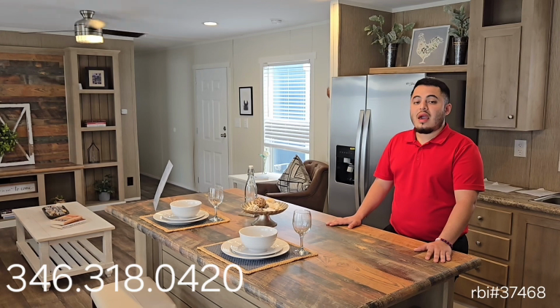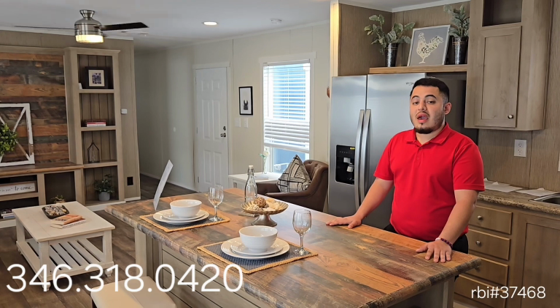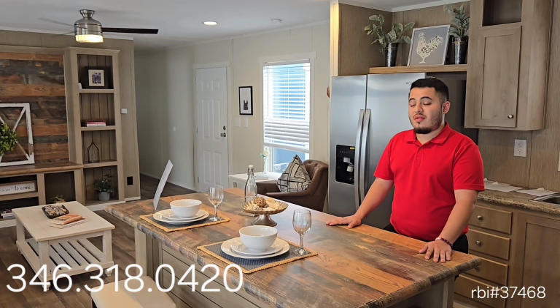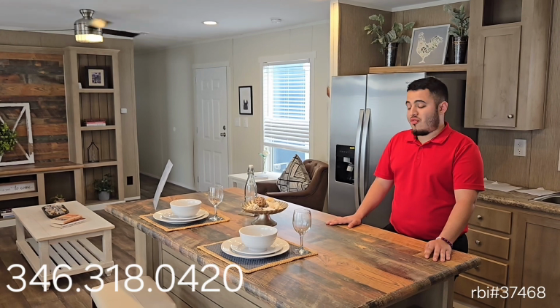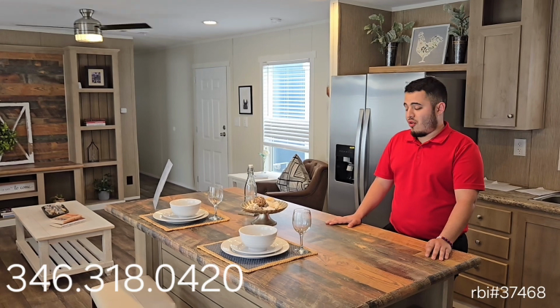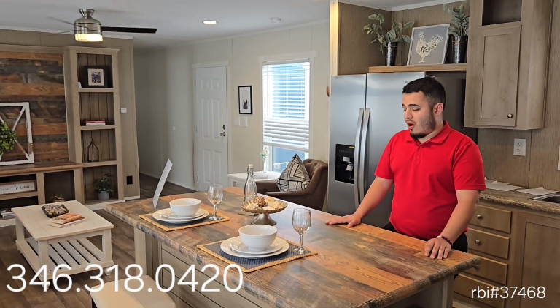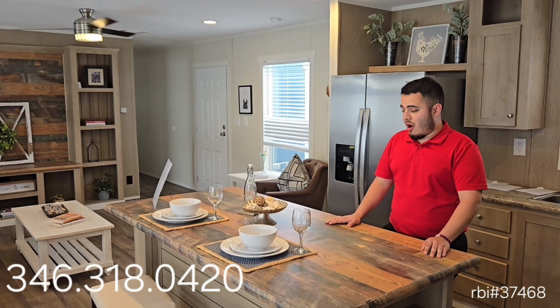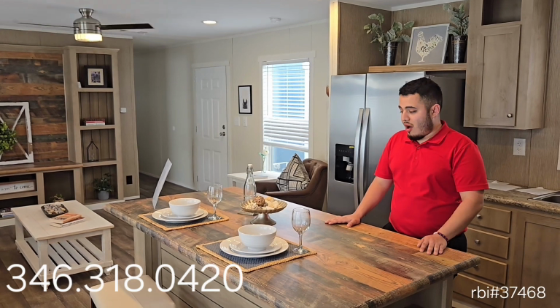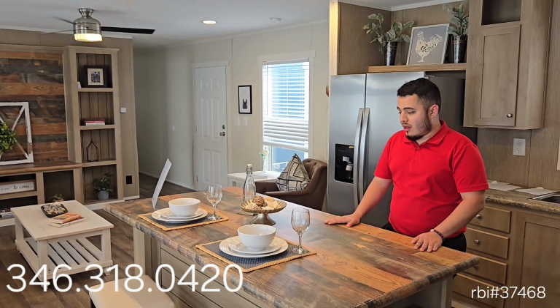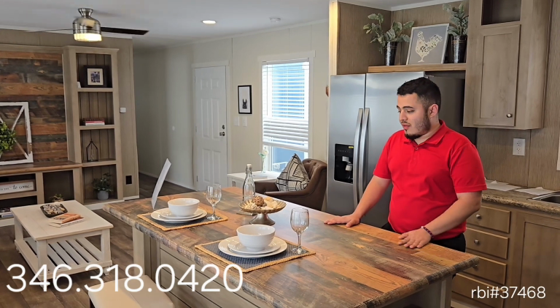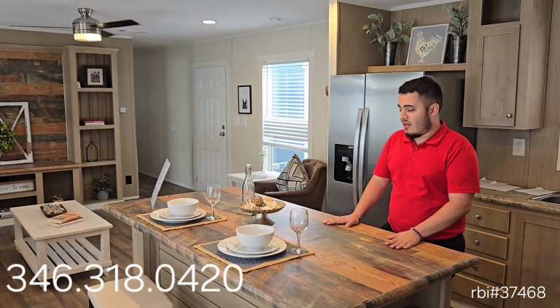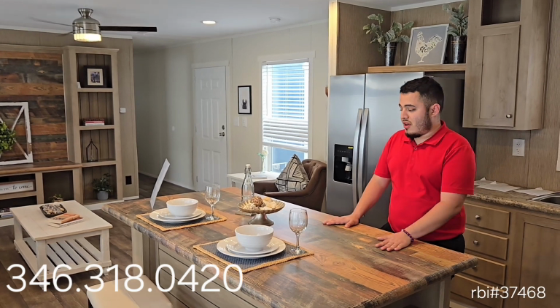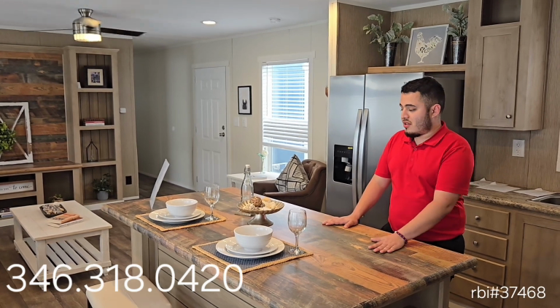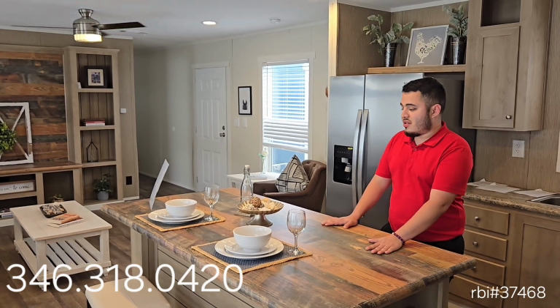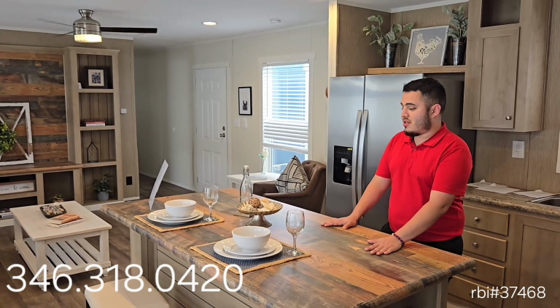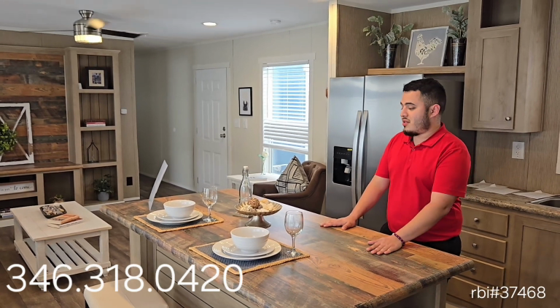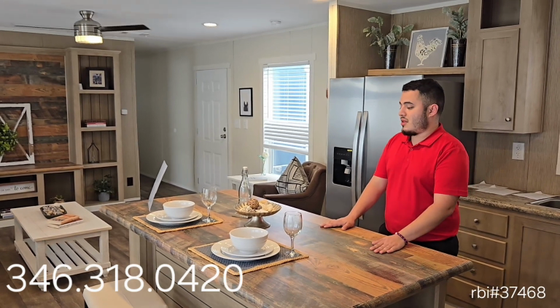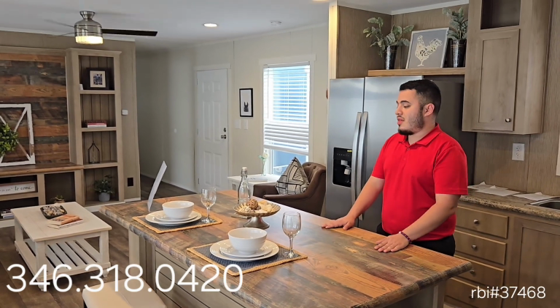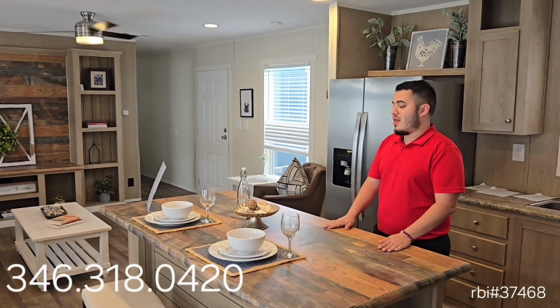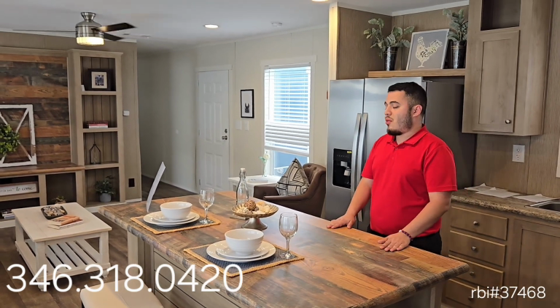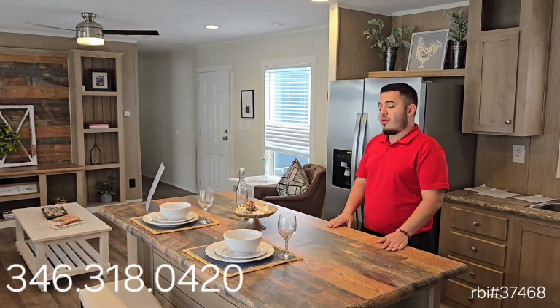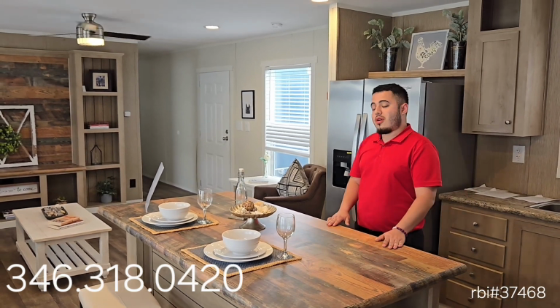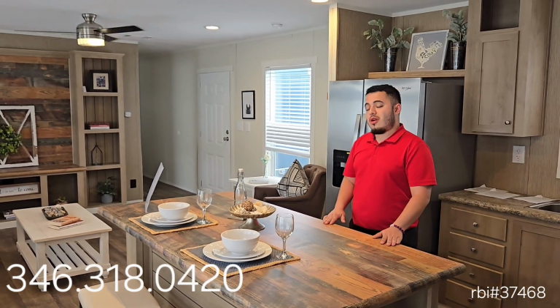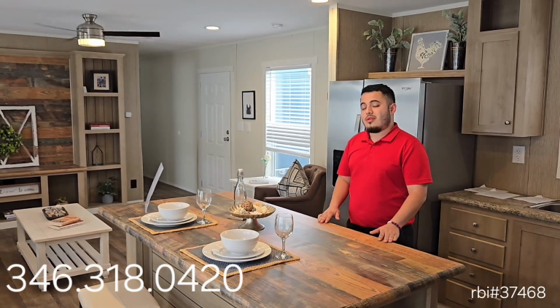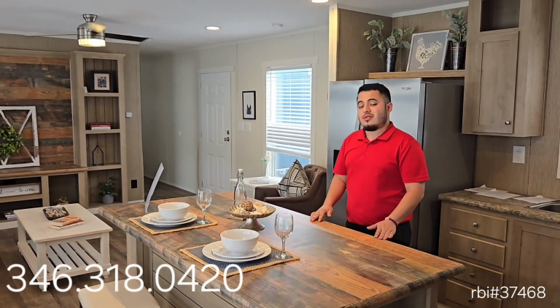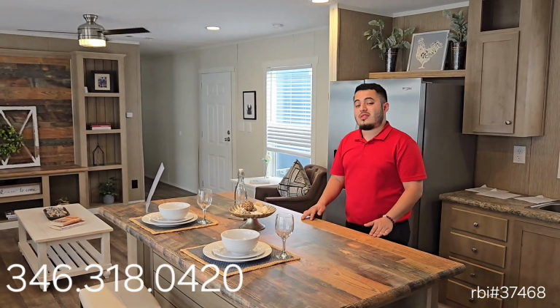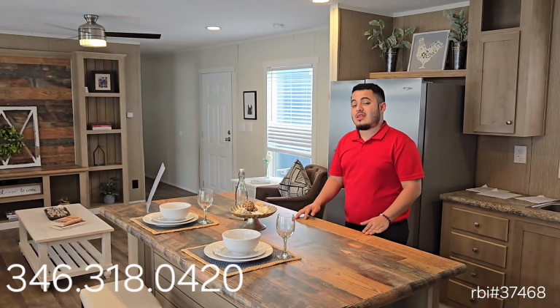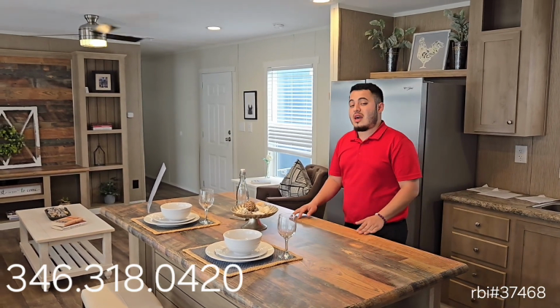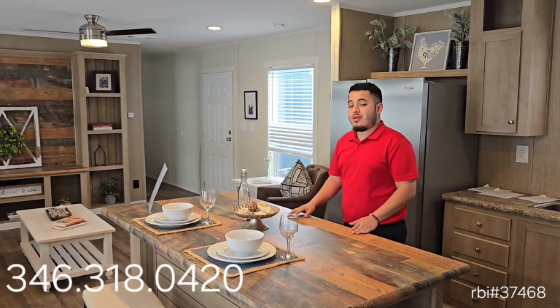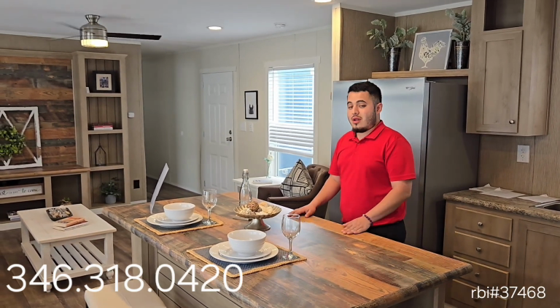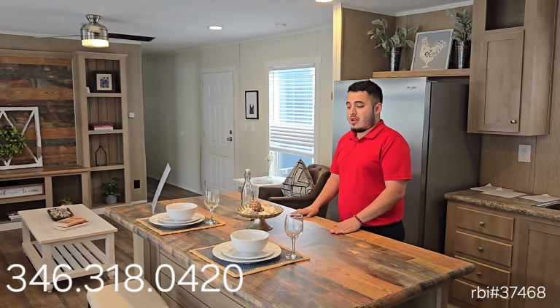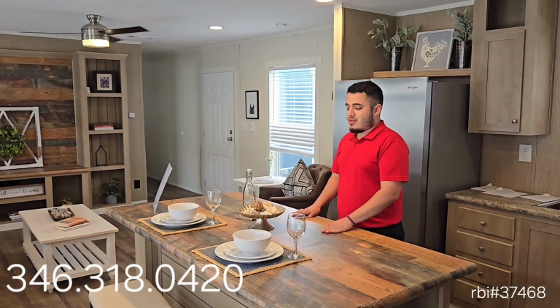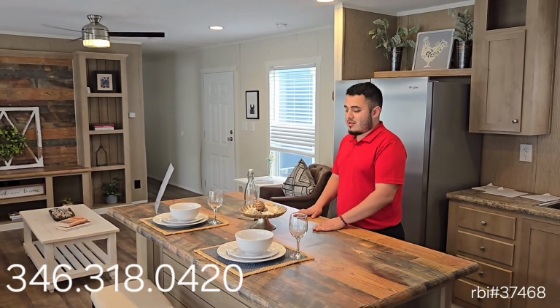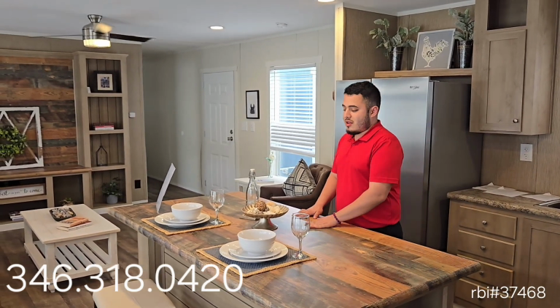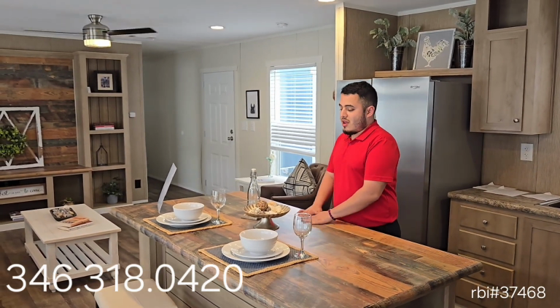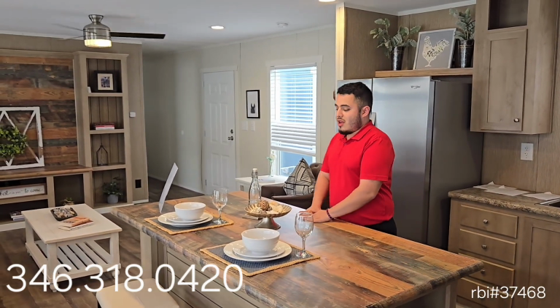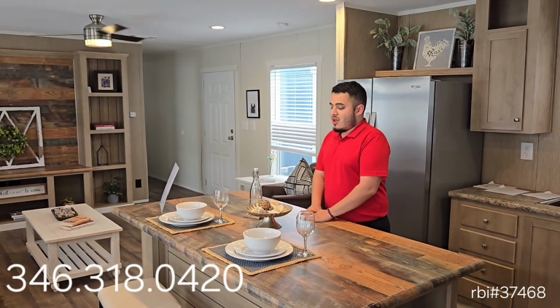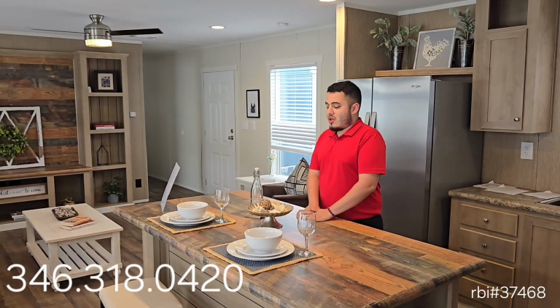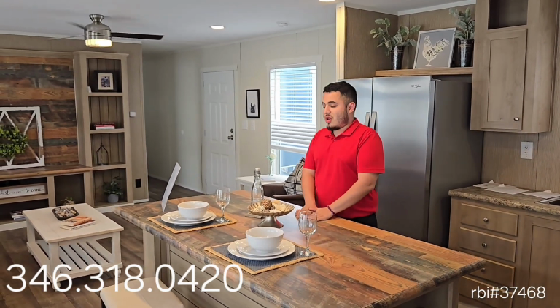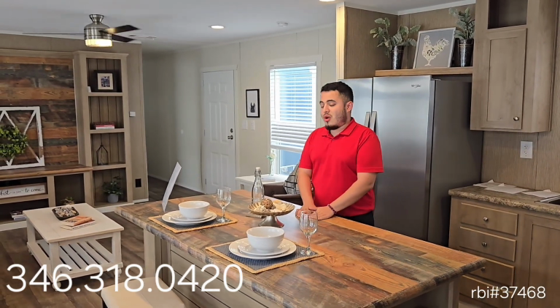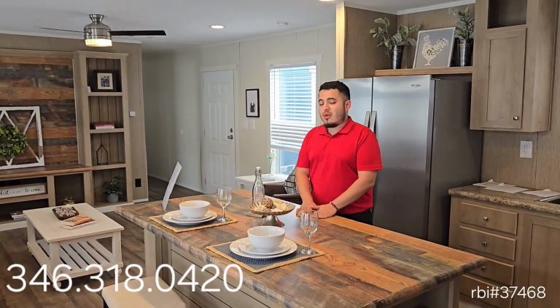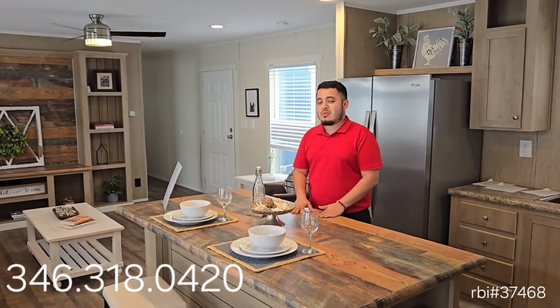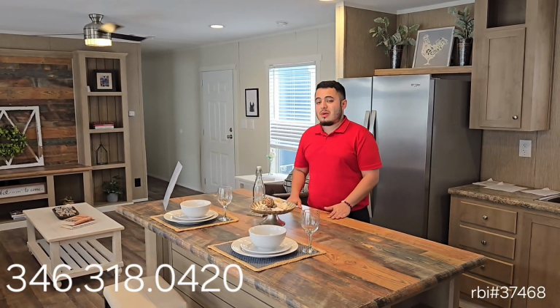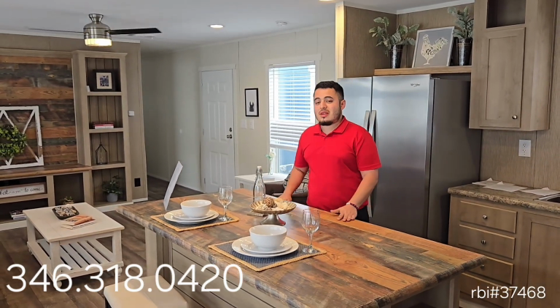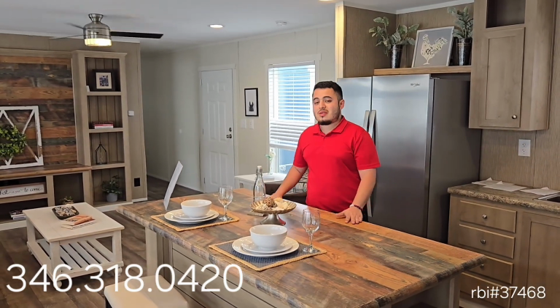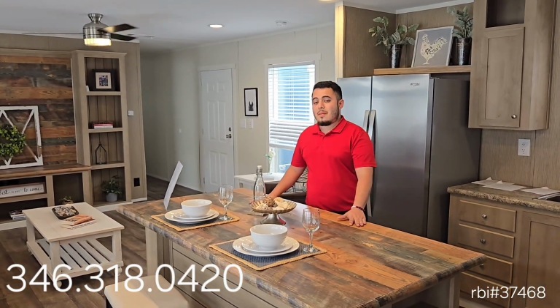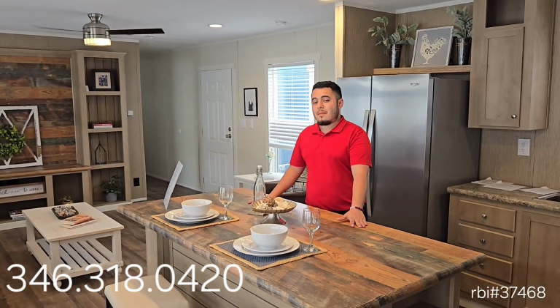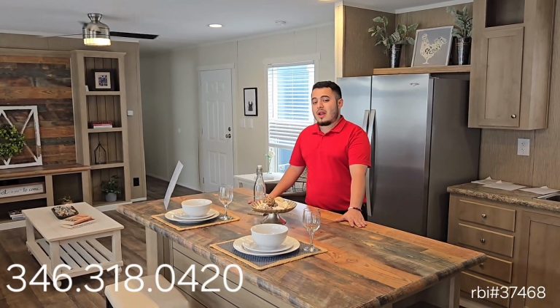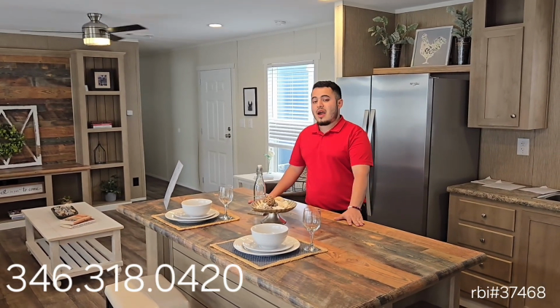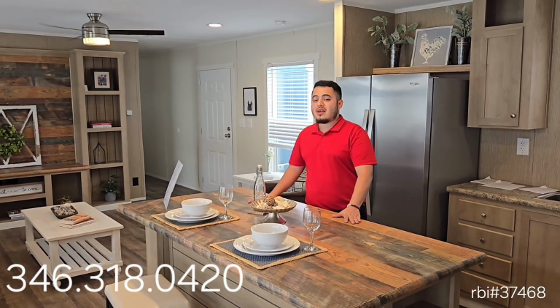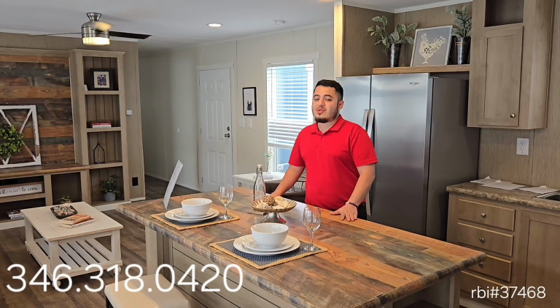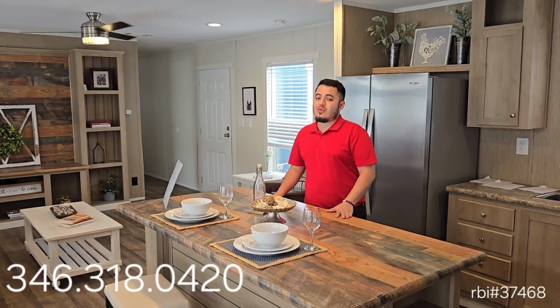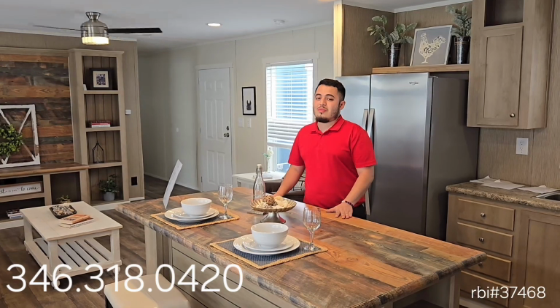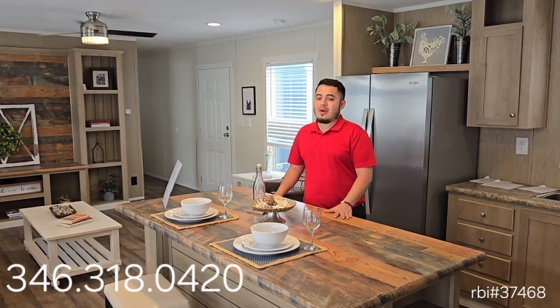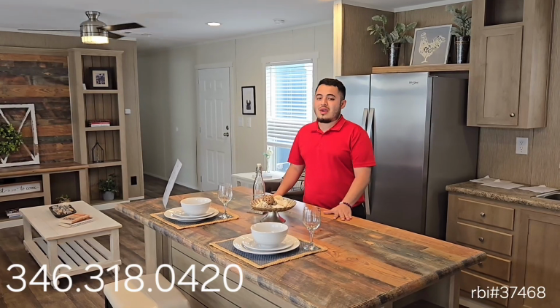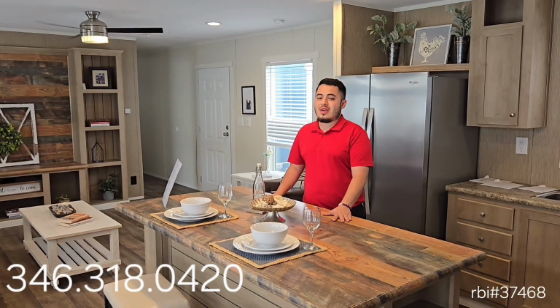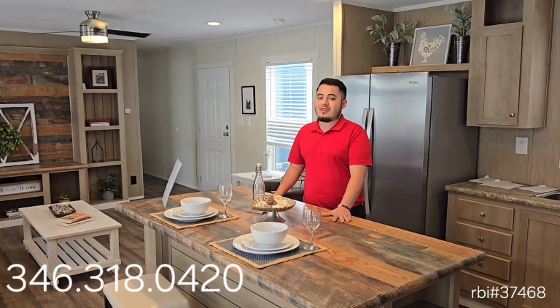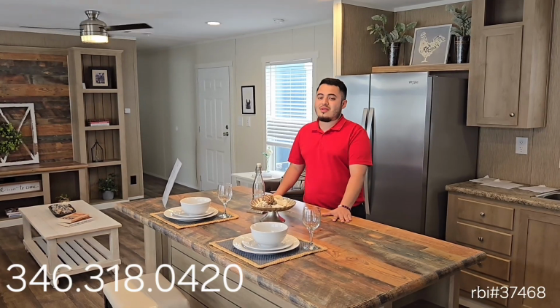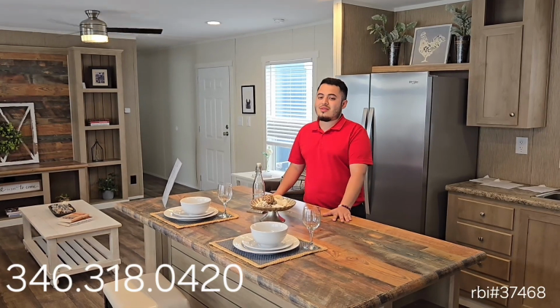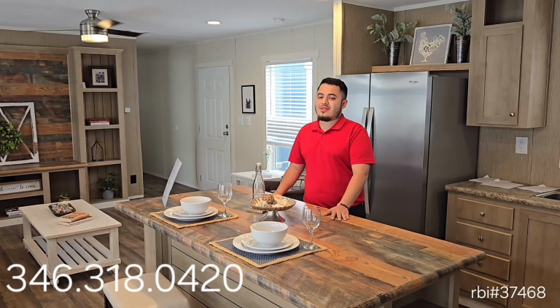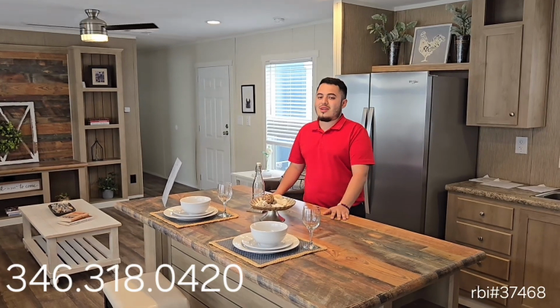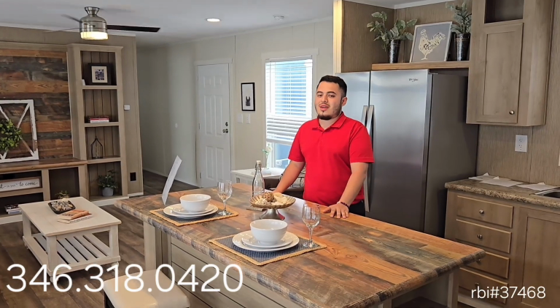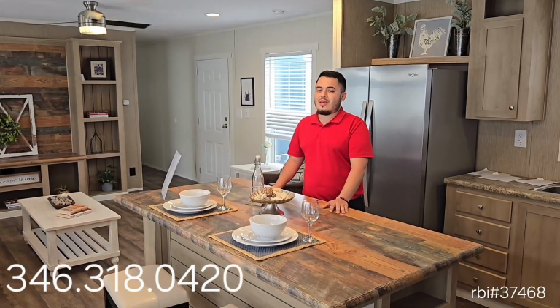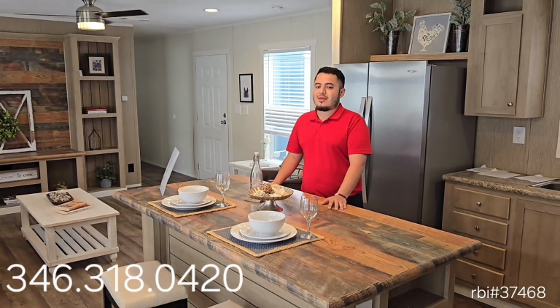And for all of us that work on Saturdays, you can always make some nice sweet pancakes on Sunday.